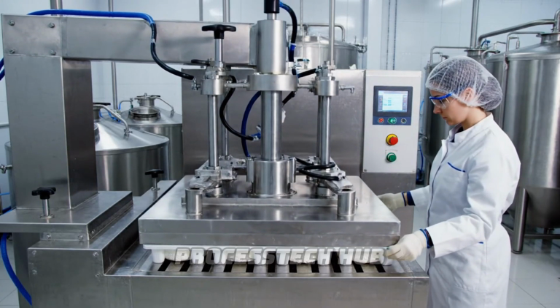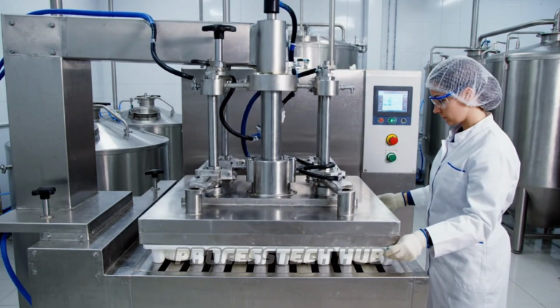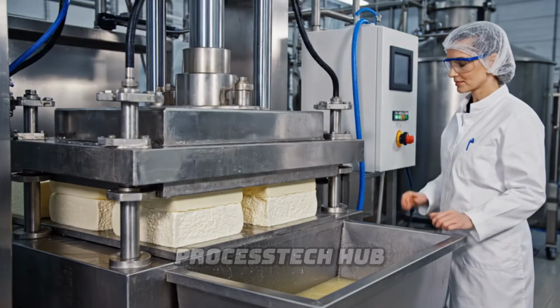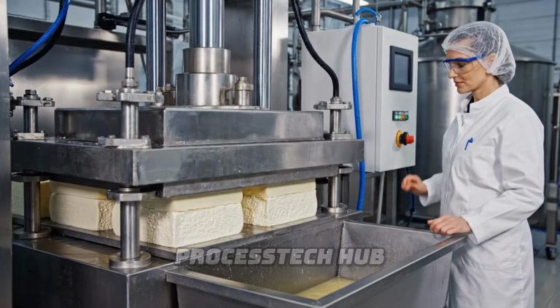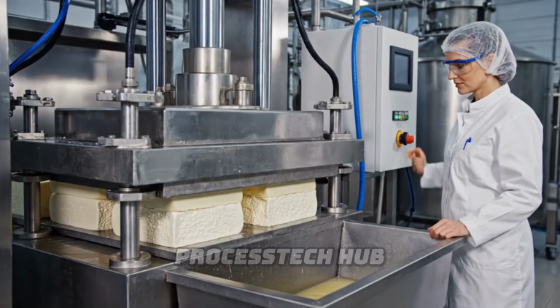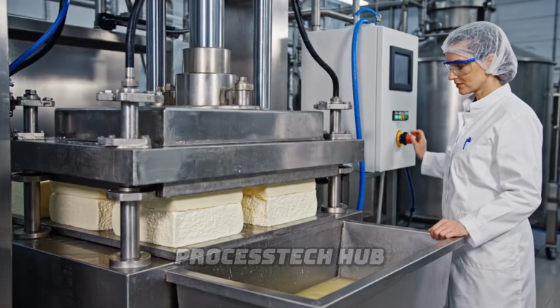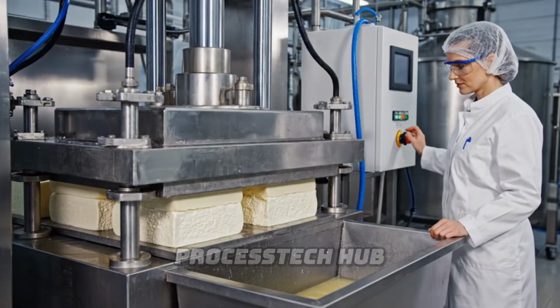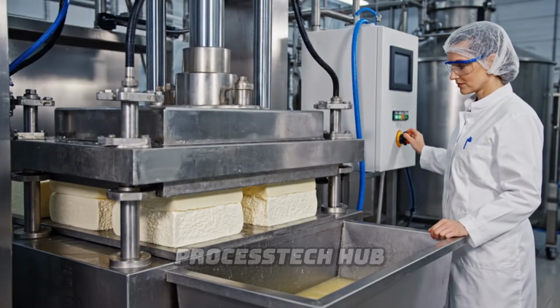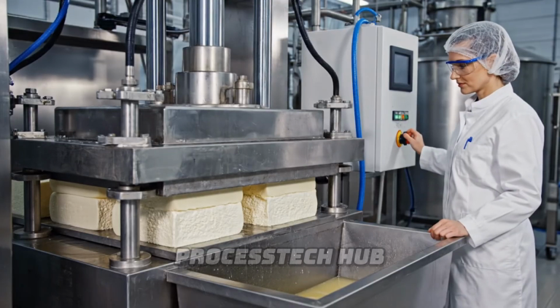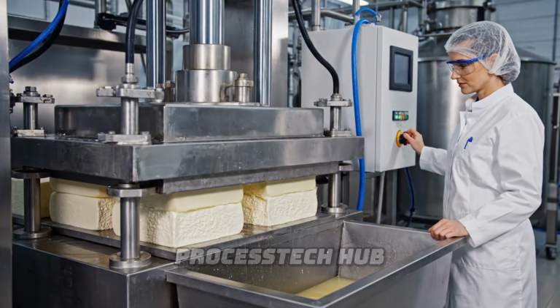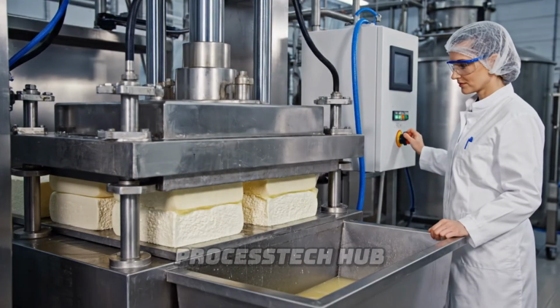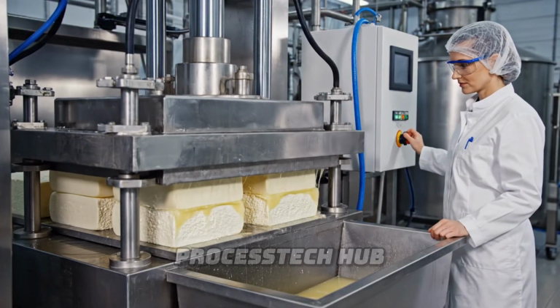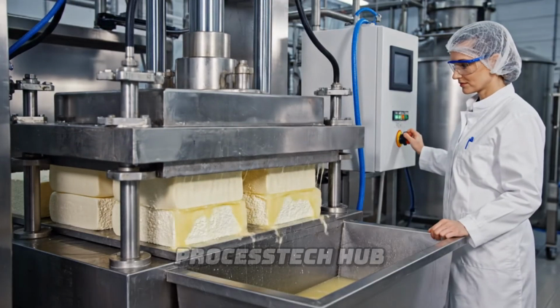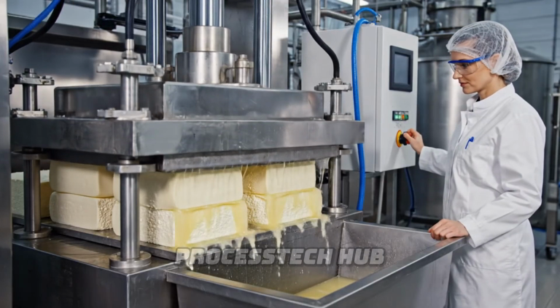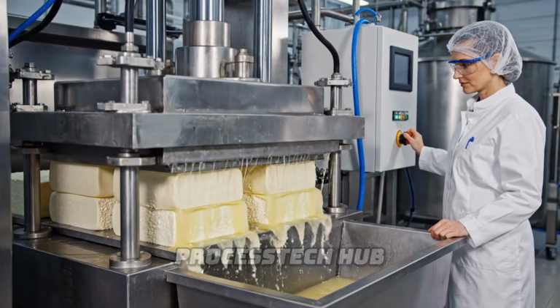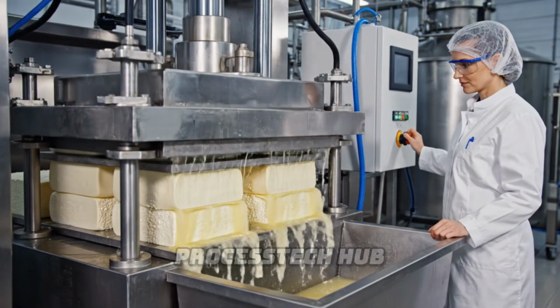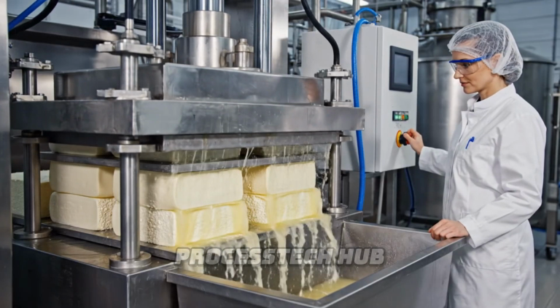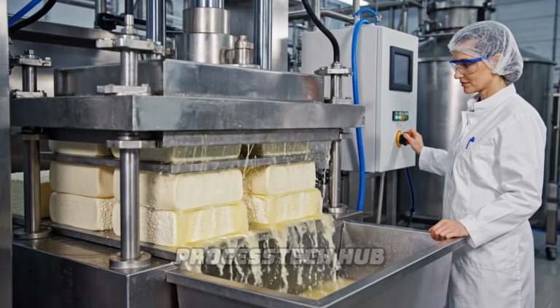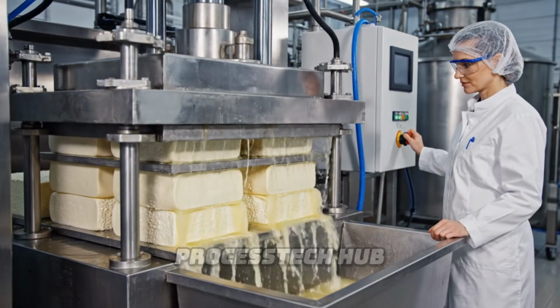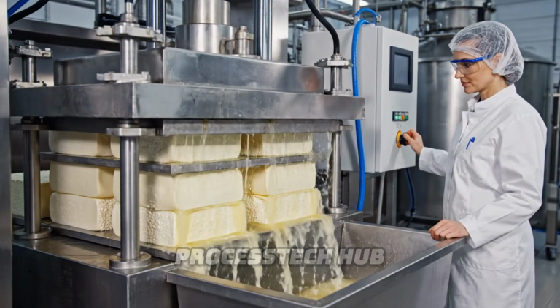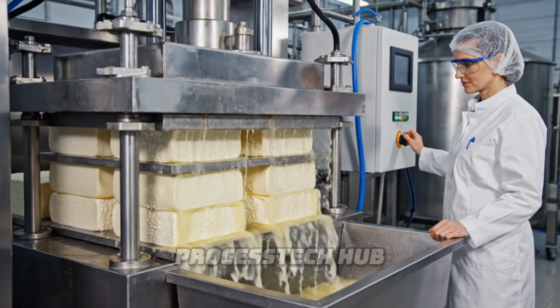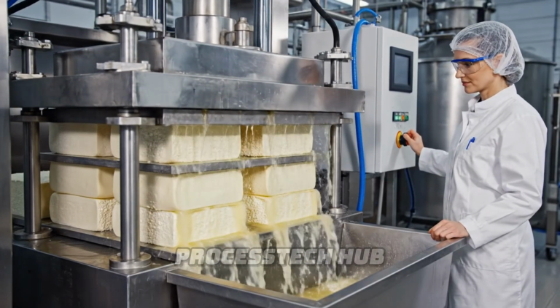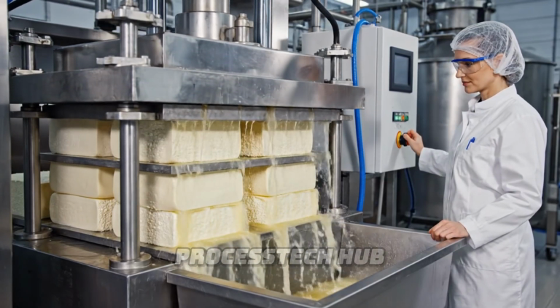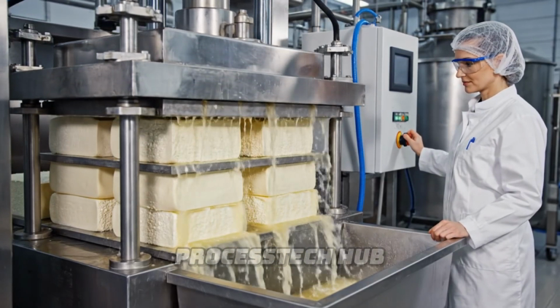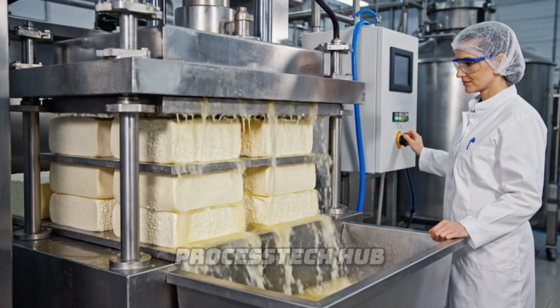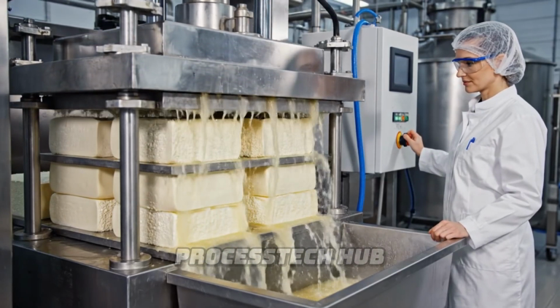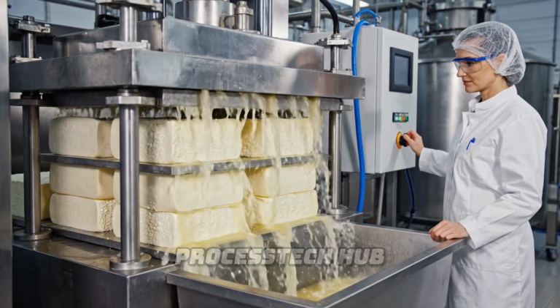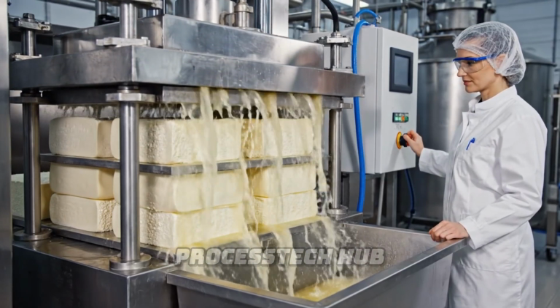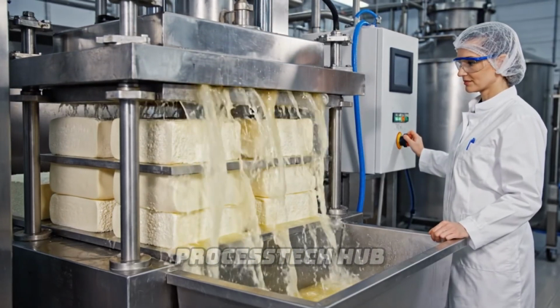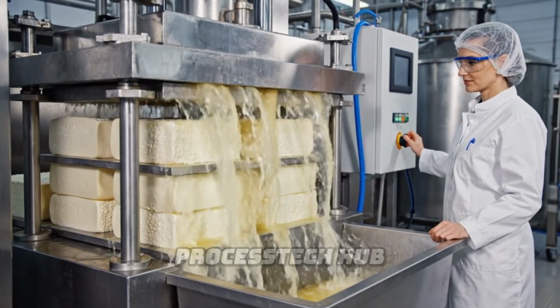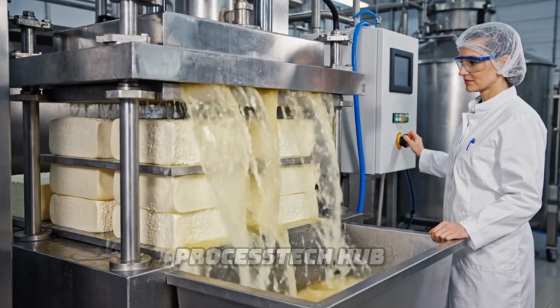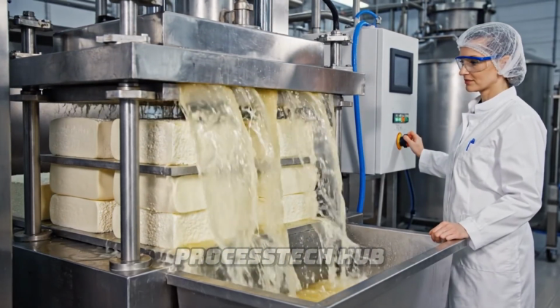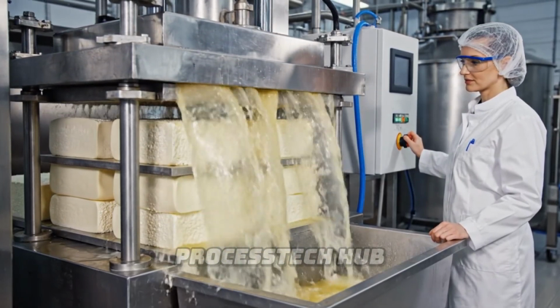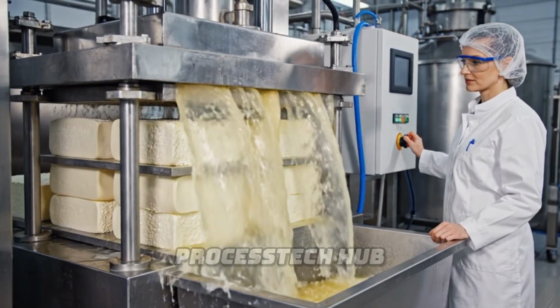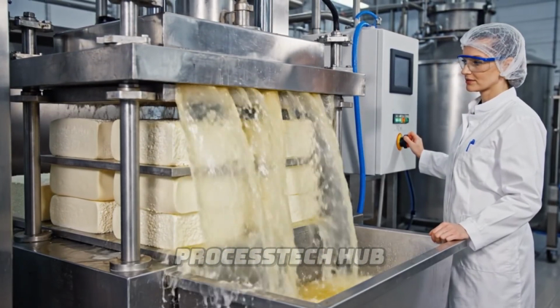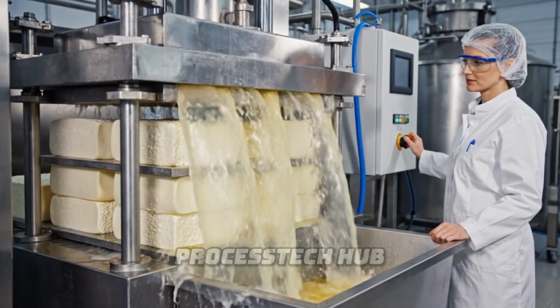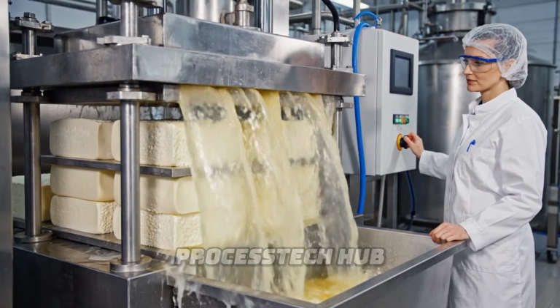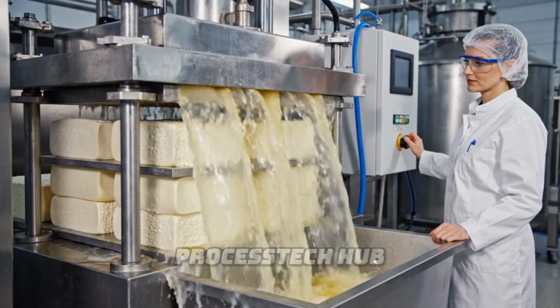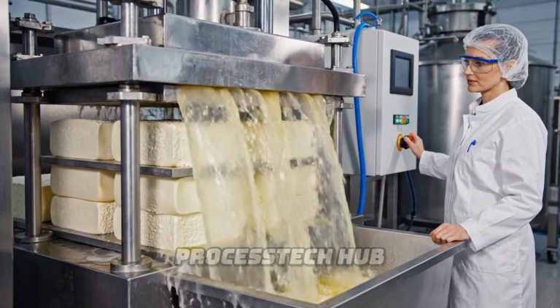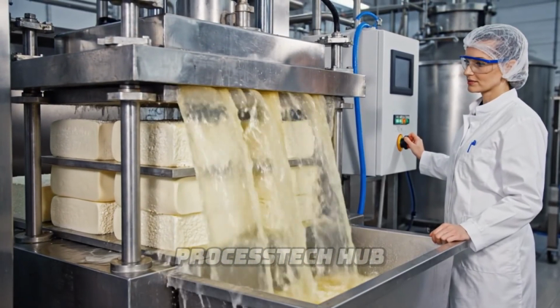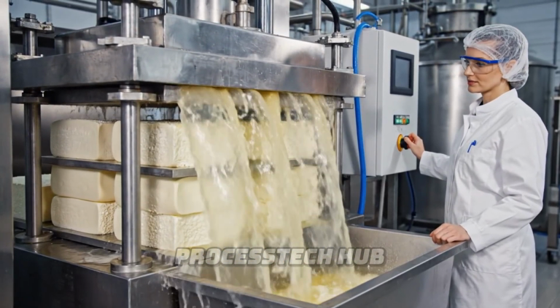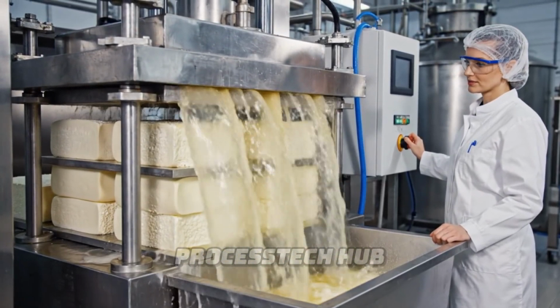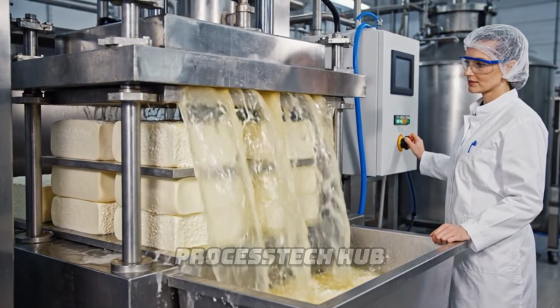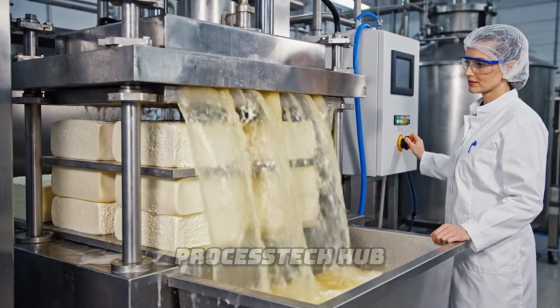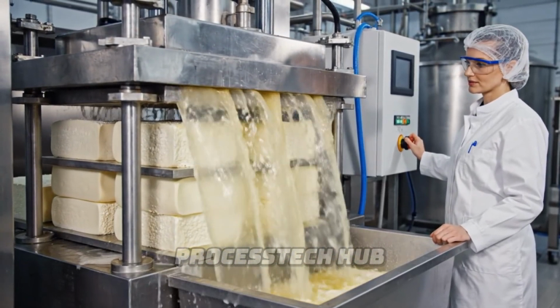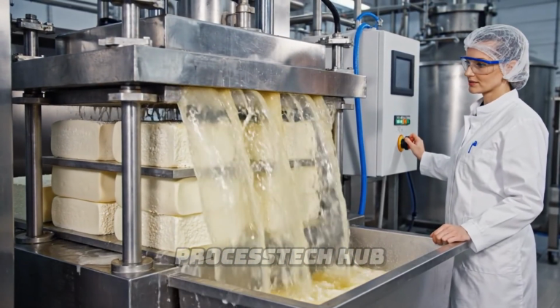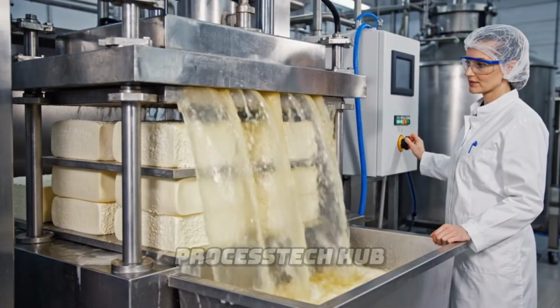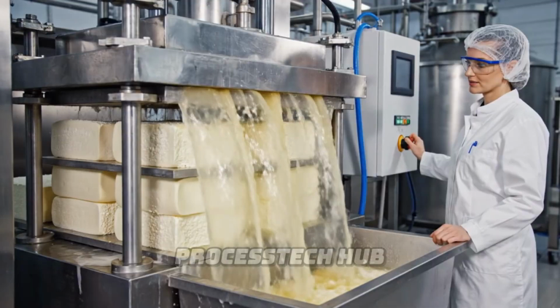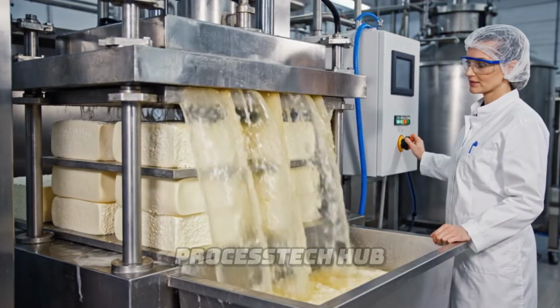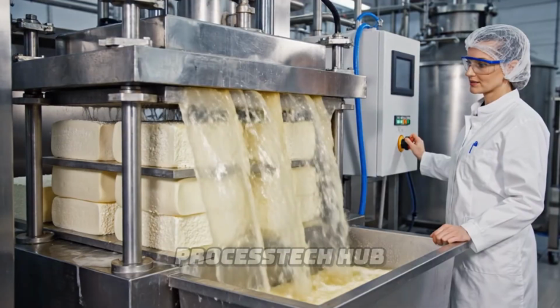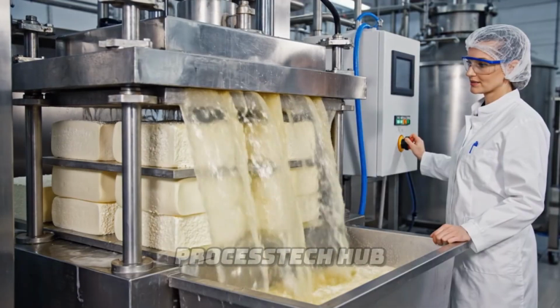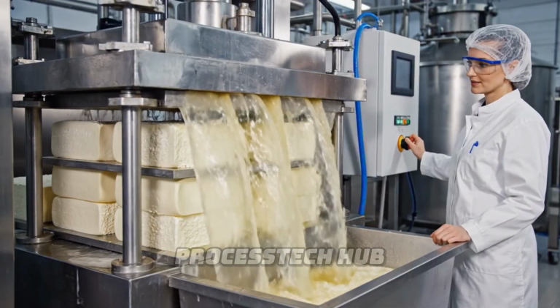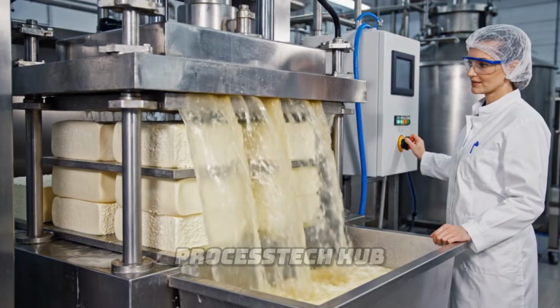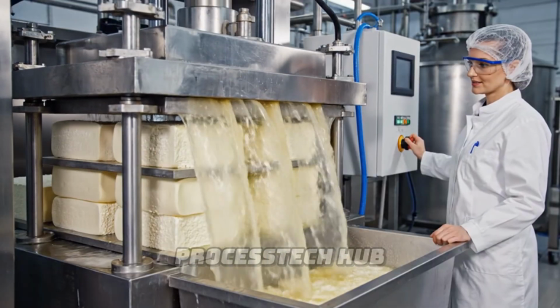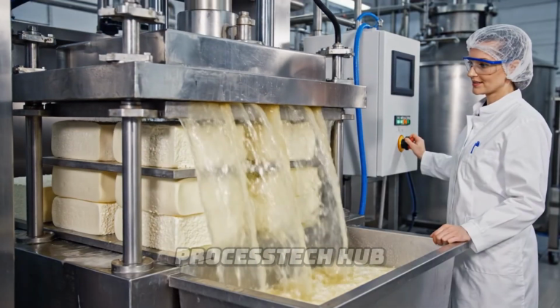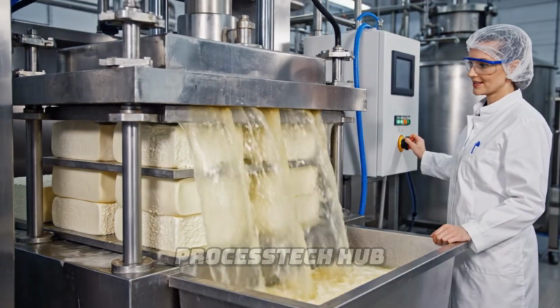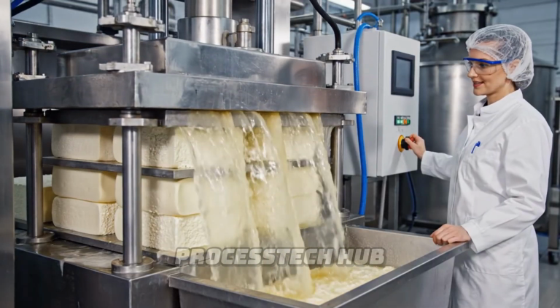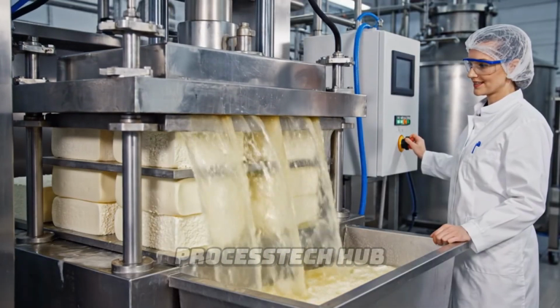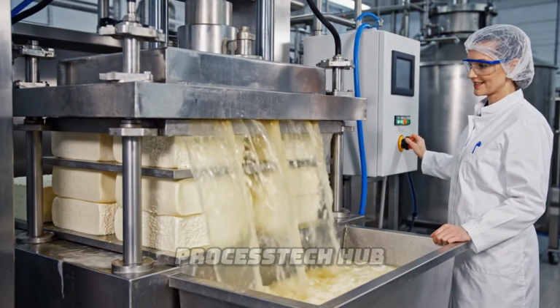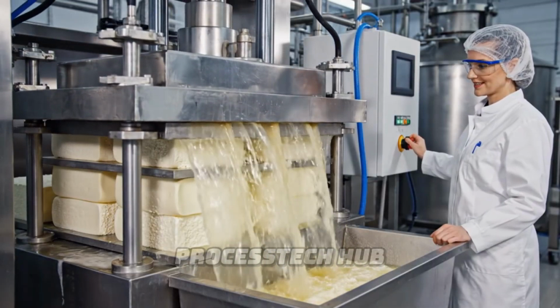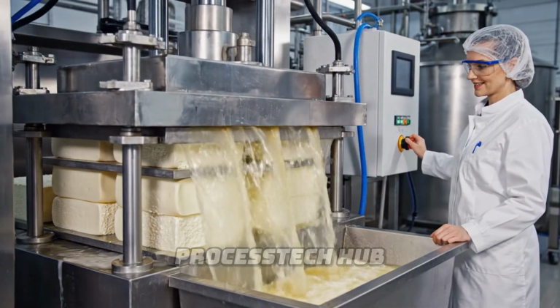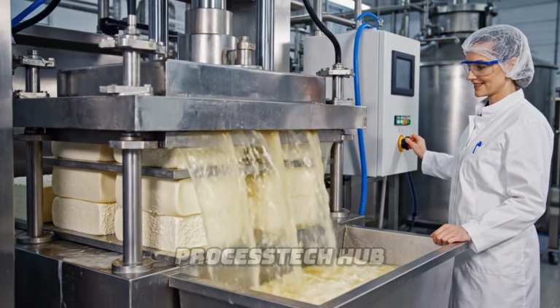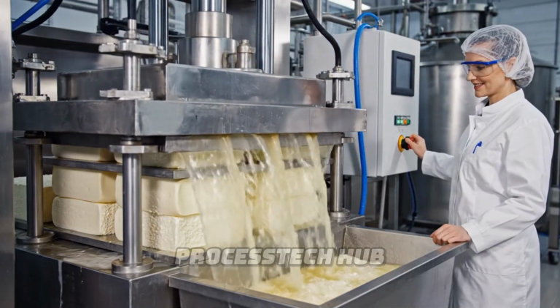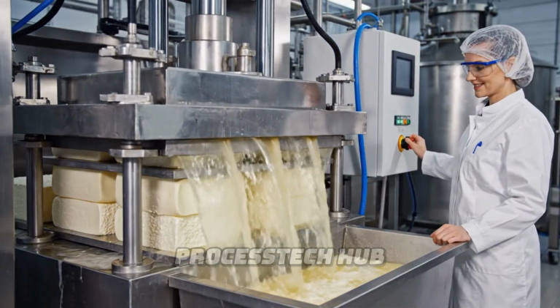As the pressure increases, the remaining whey is forced out — a crucial step for the texture and quality of the final cheese.